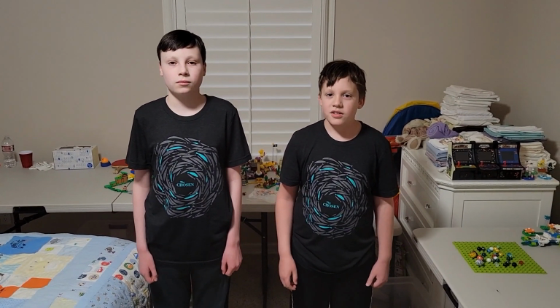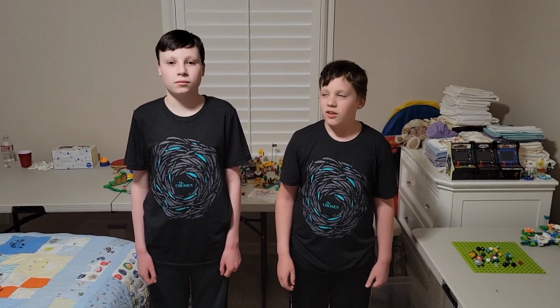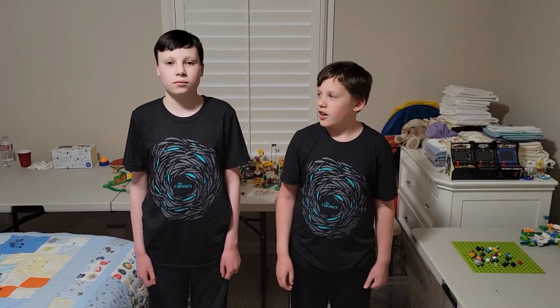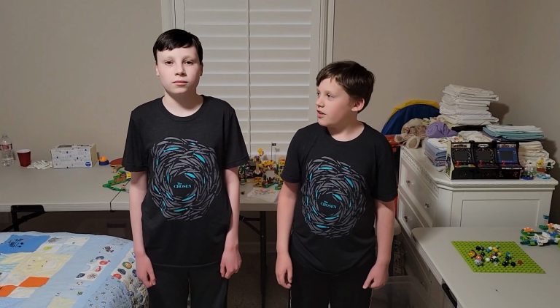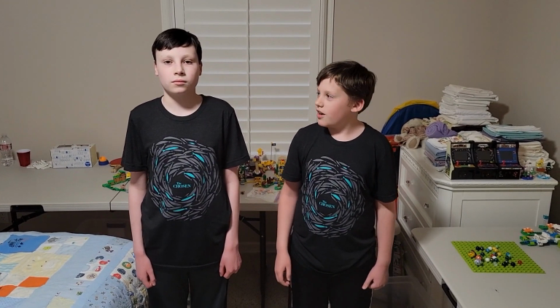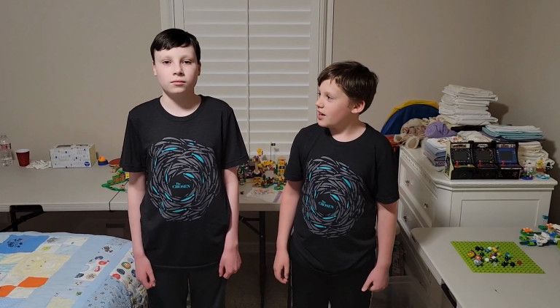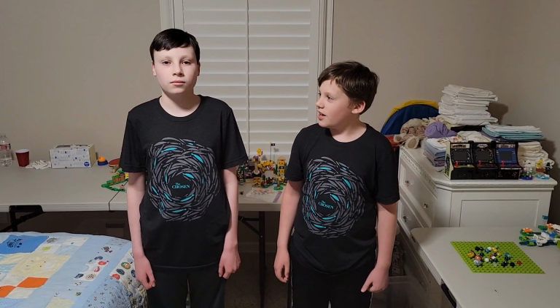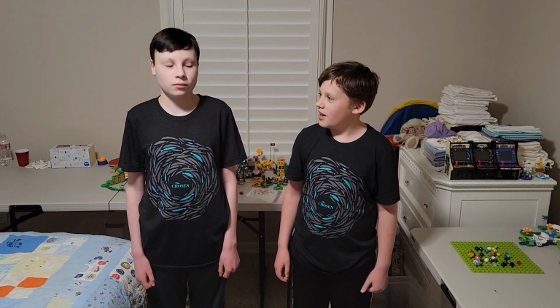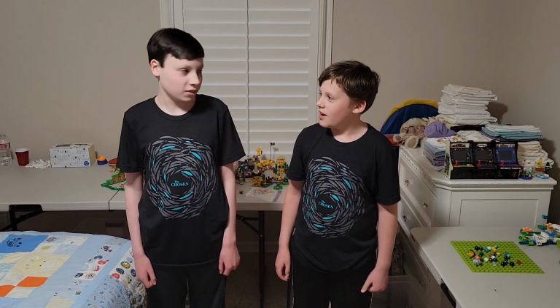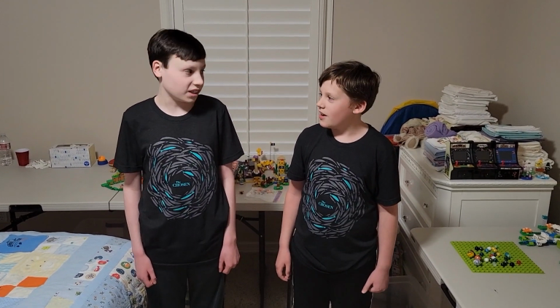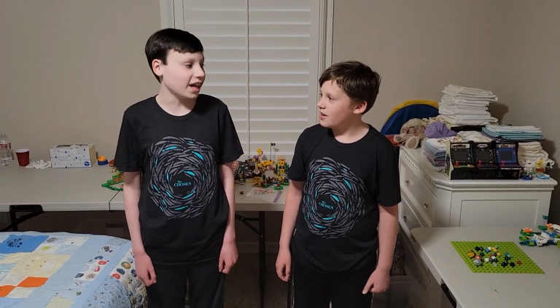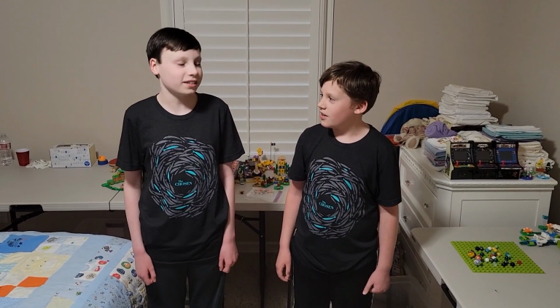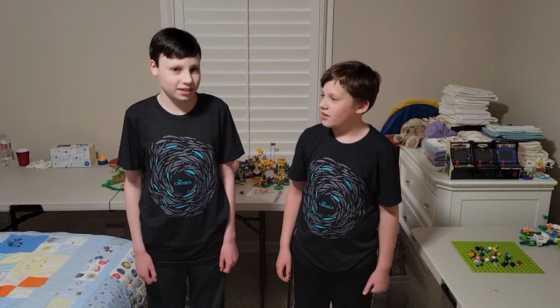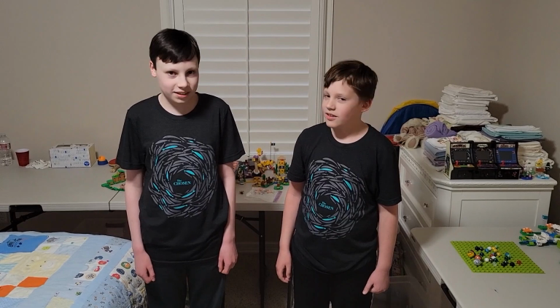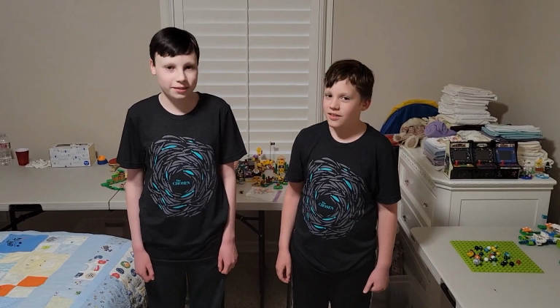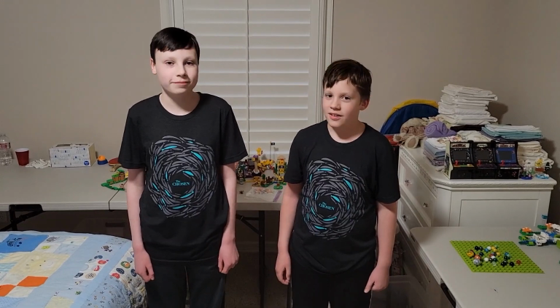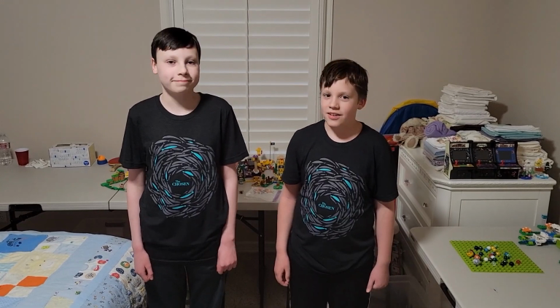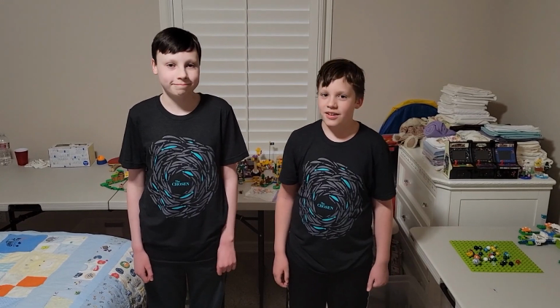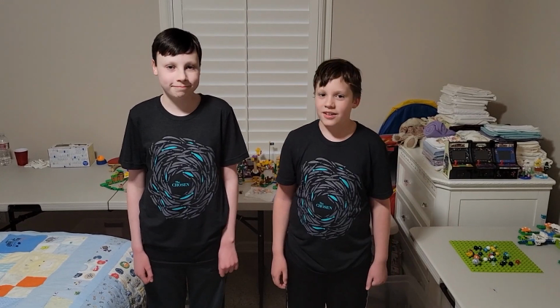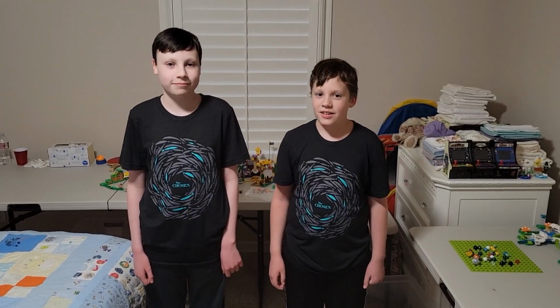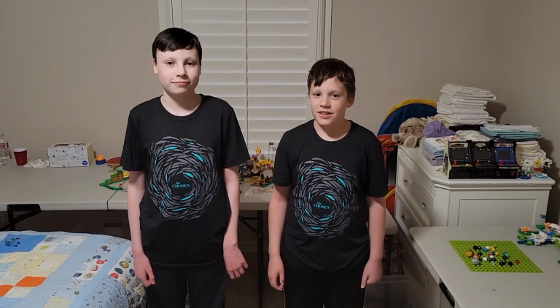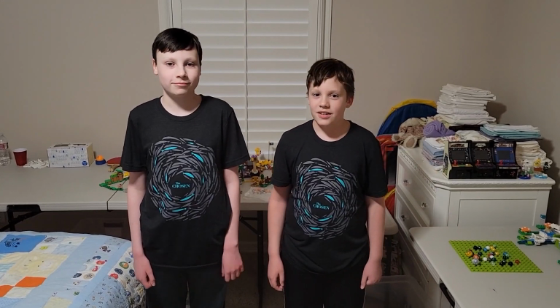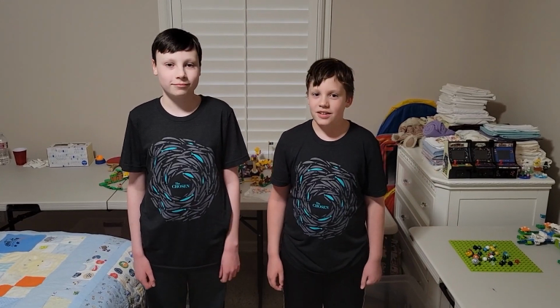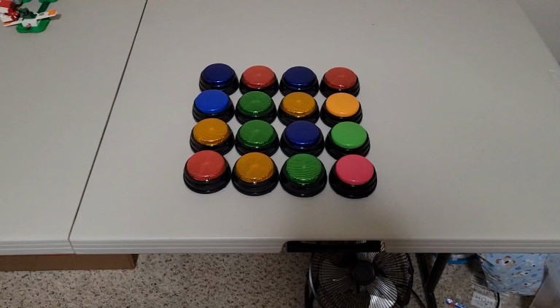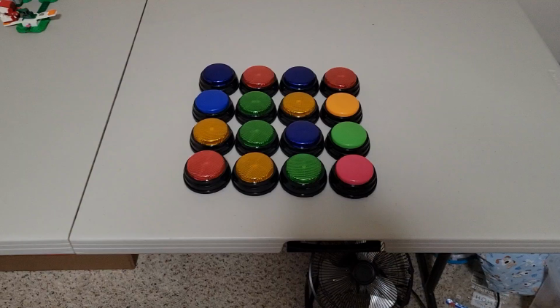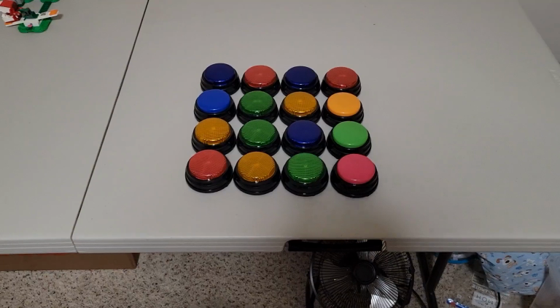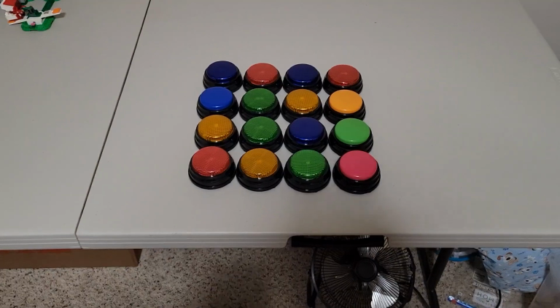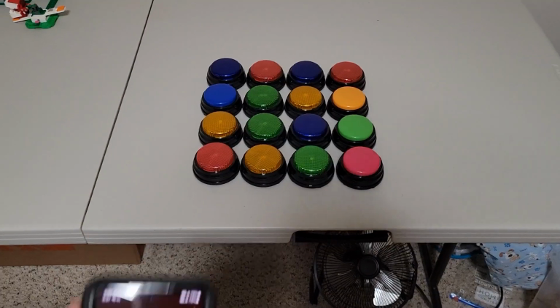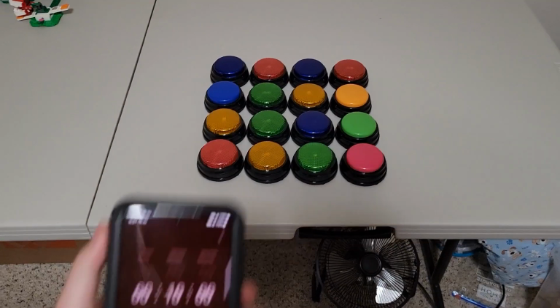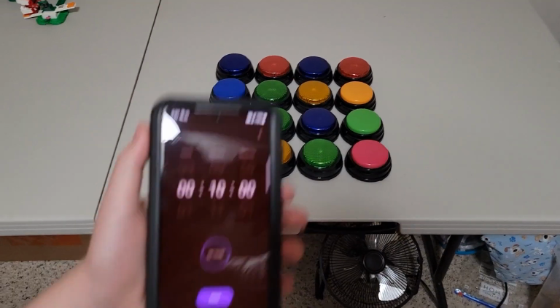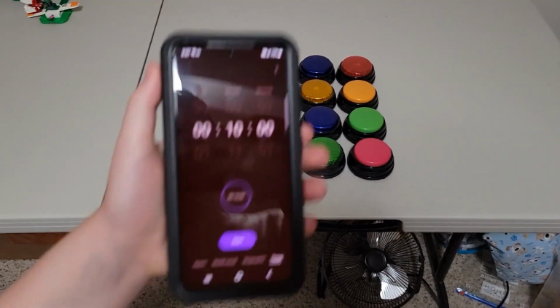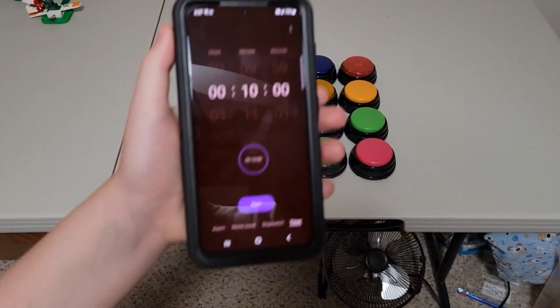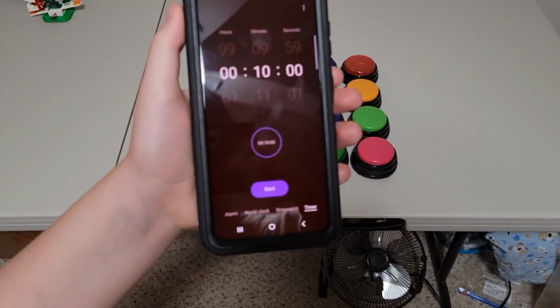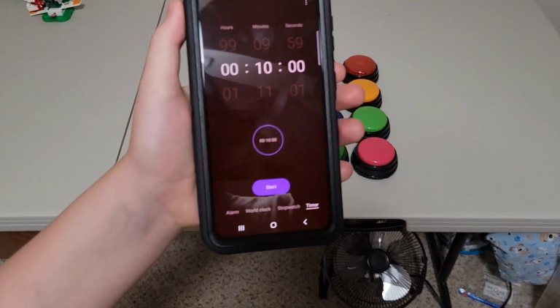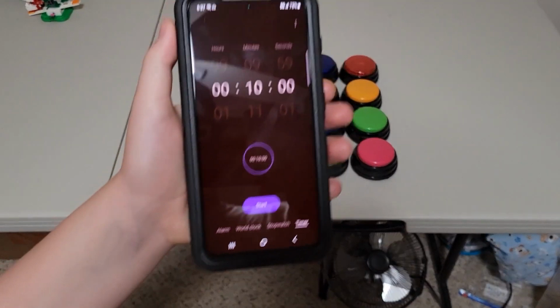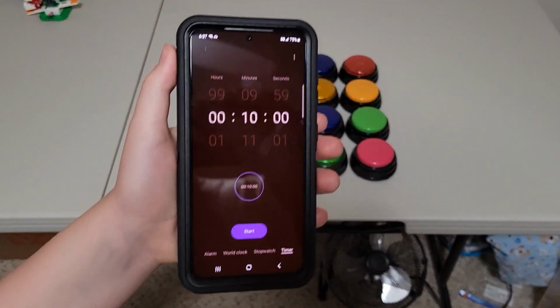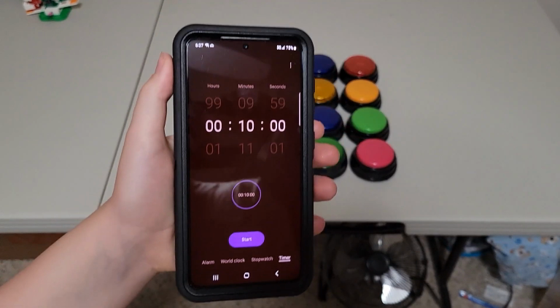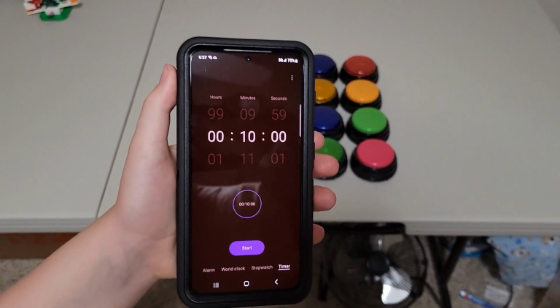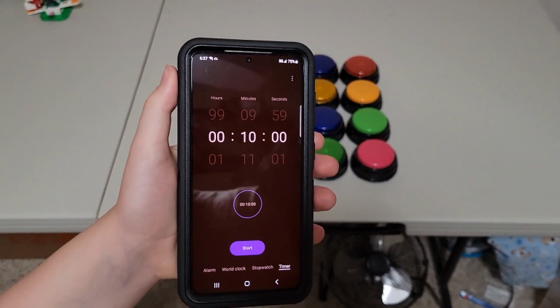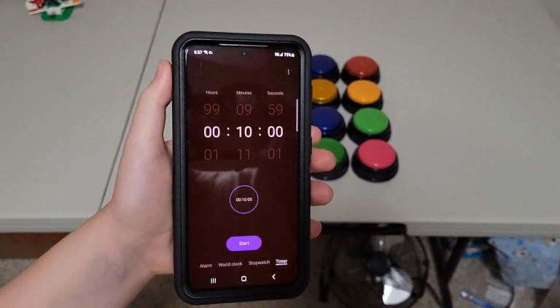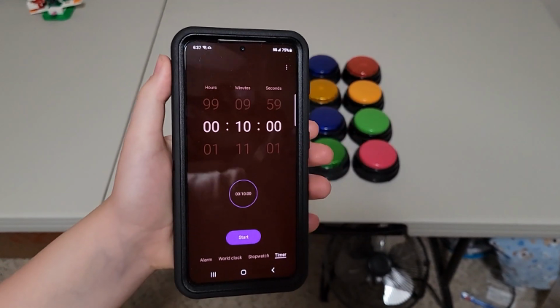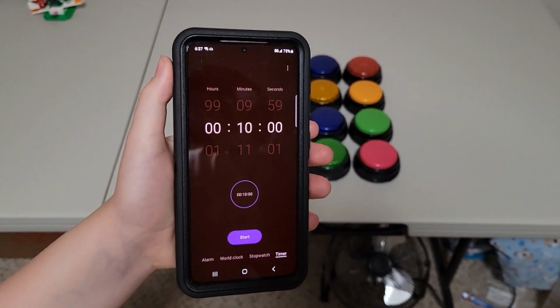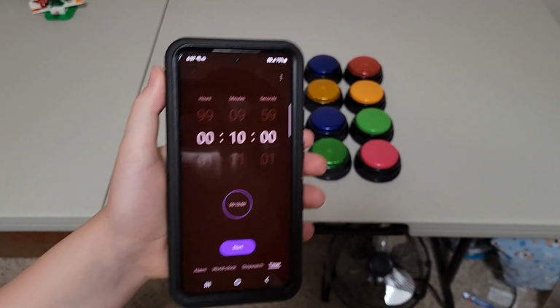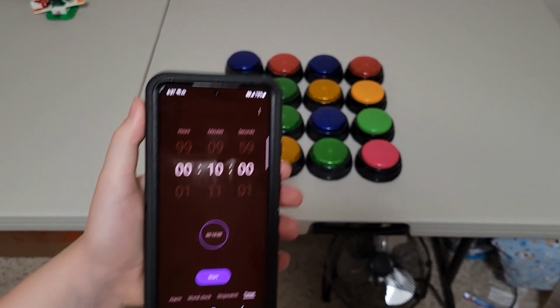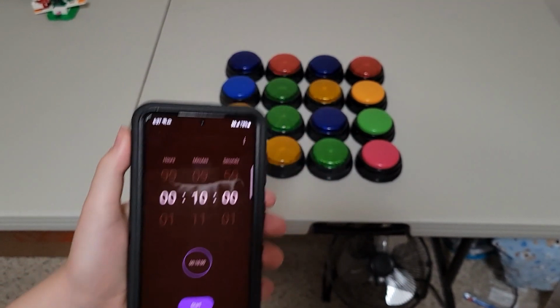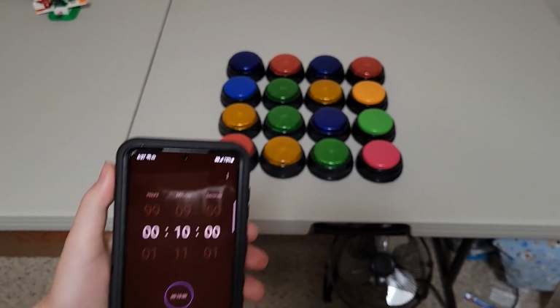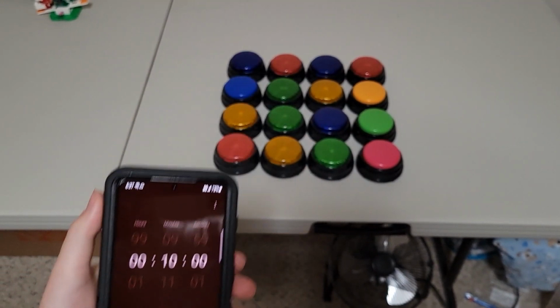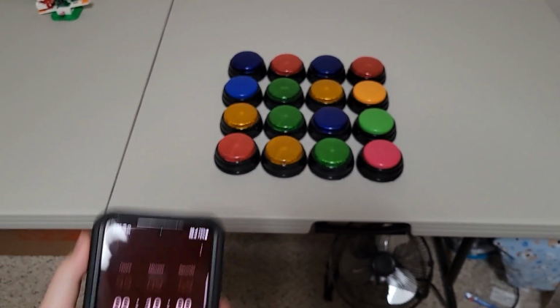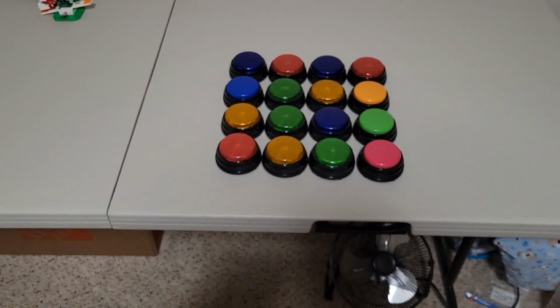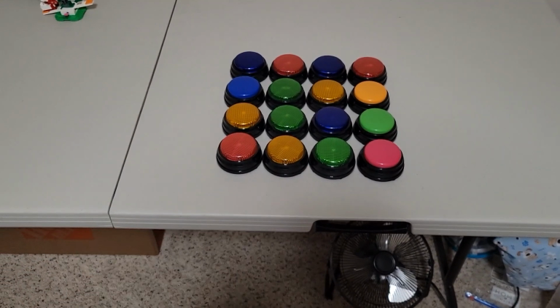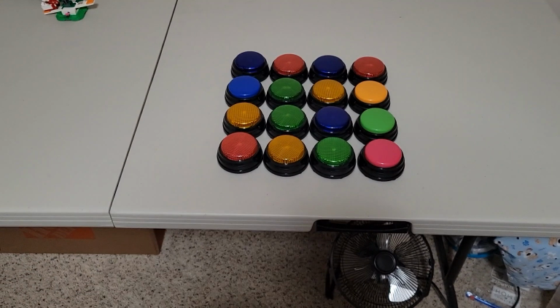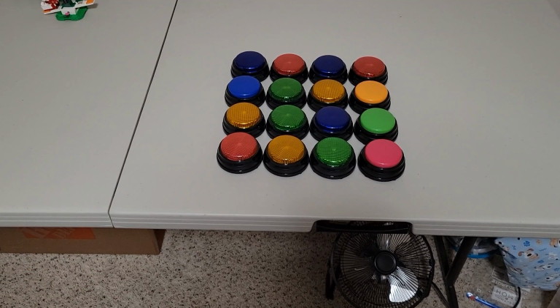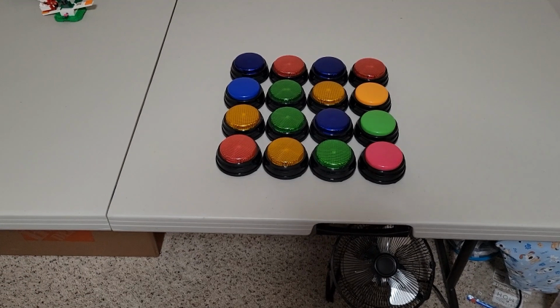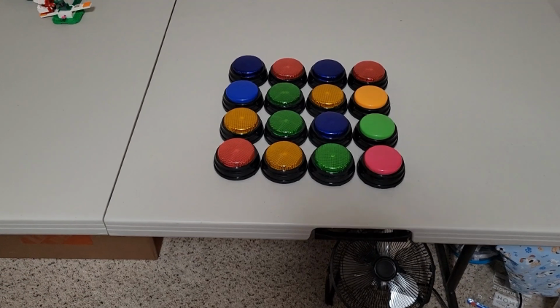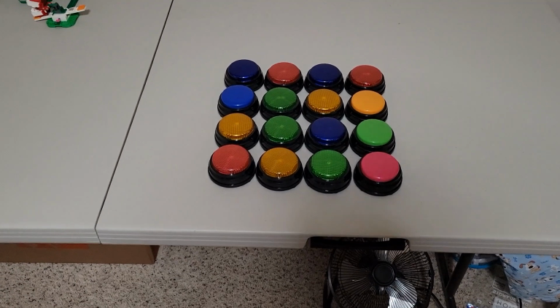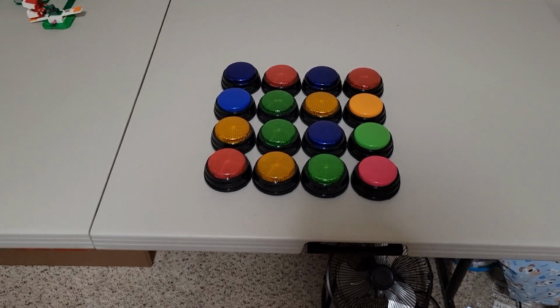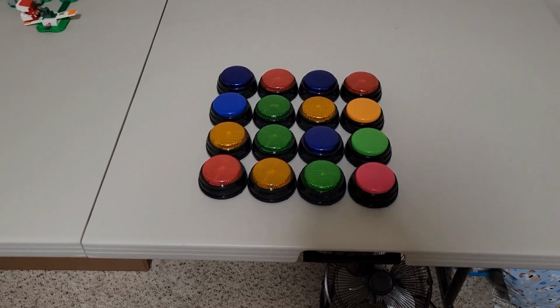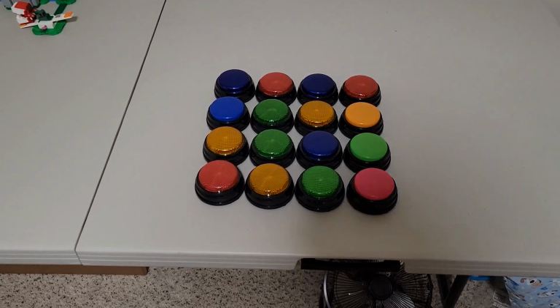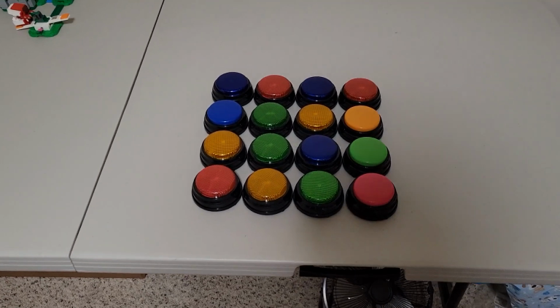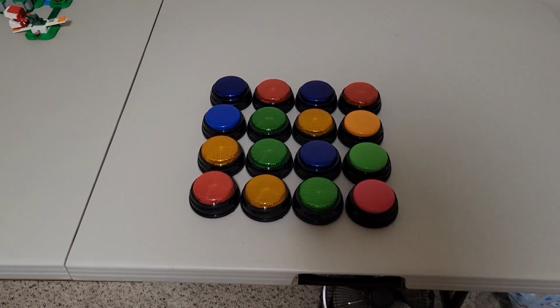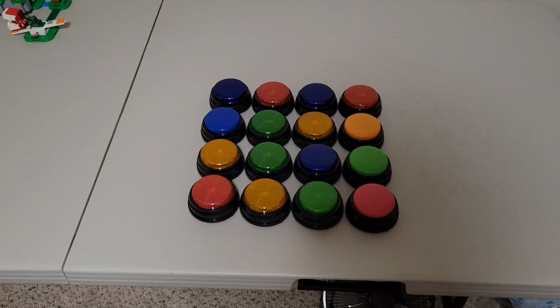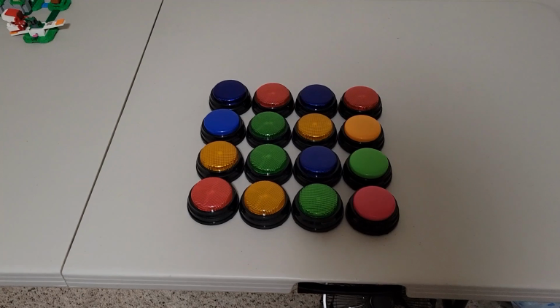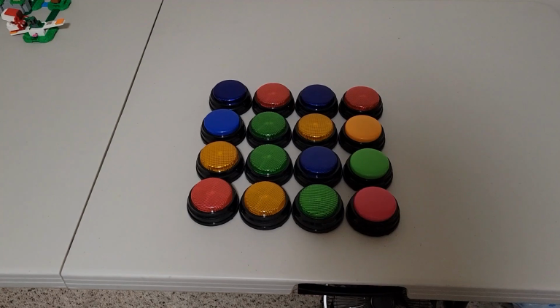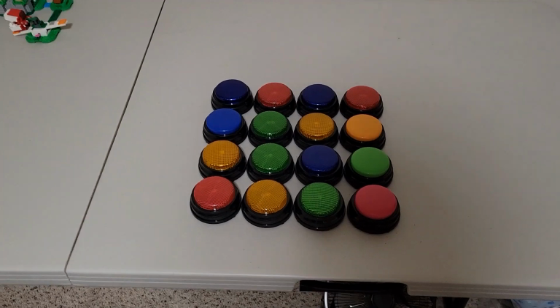So are you ready? Yes. Alright, I'm going to hit start on the 10 minutes right when he hits his first button.